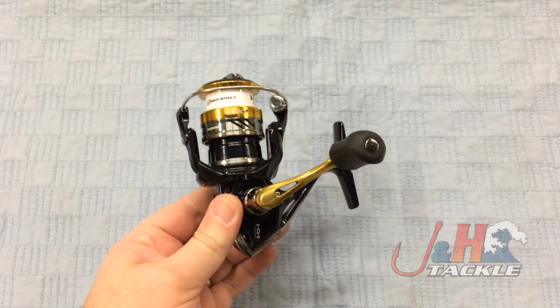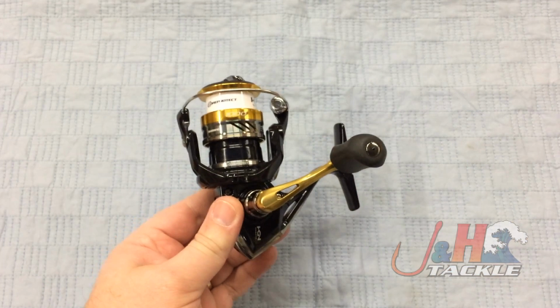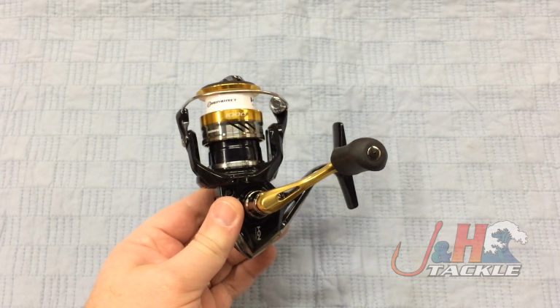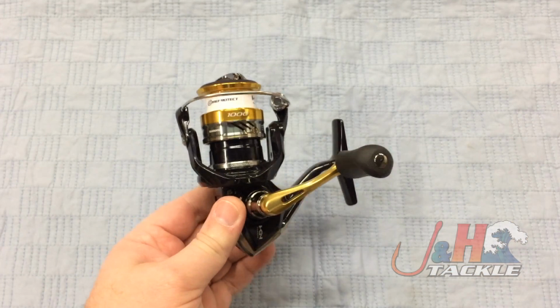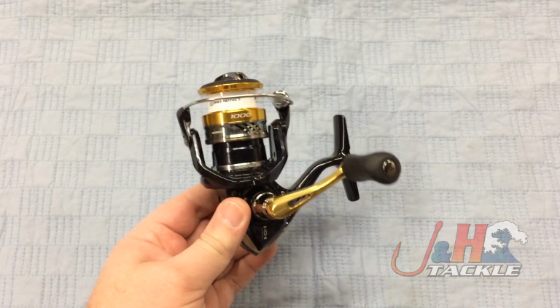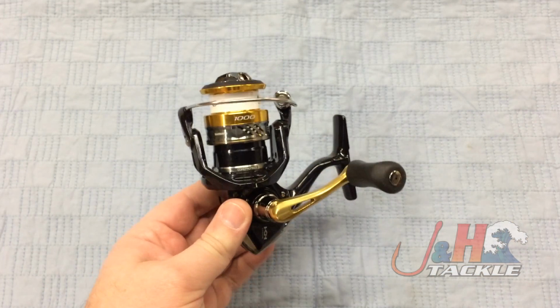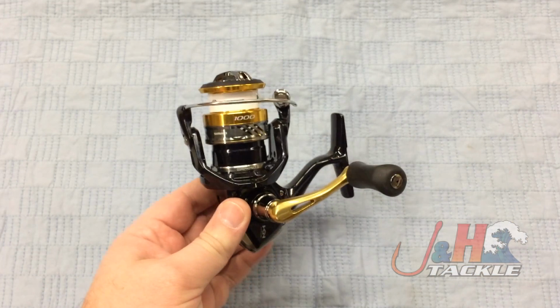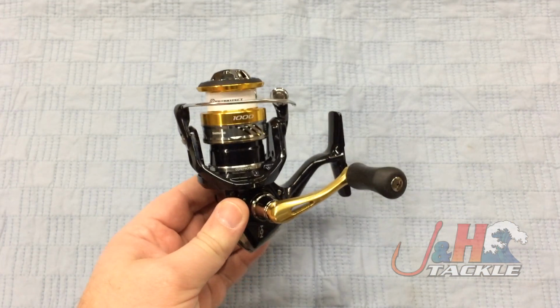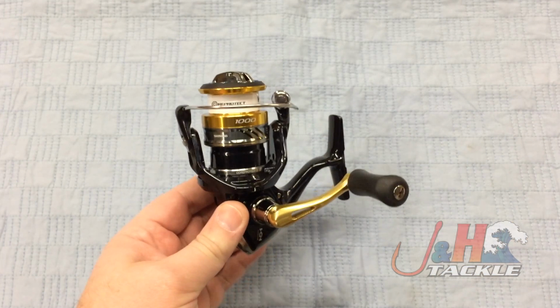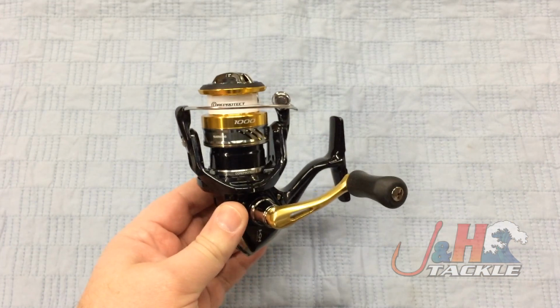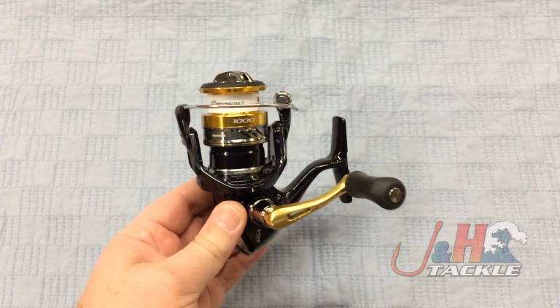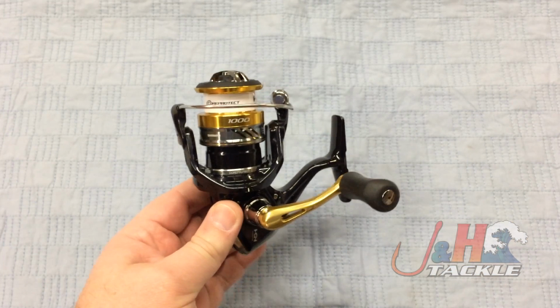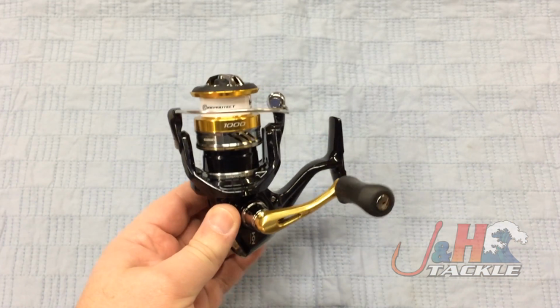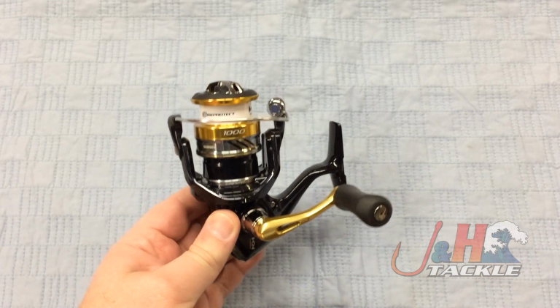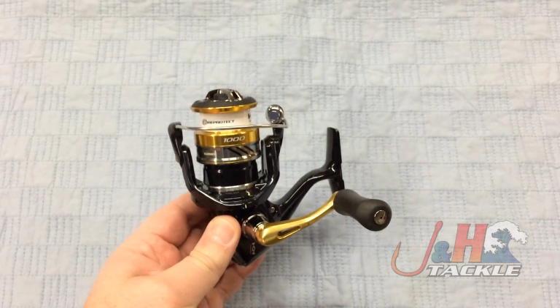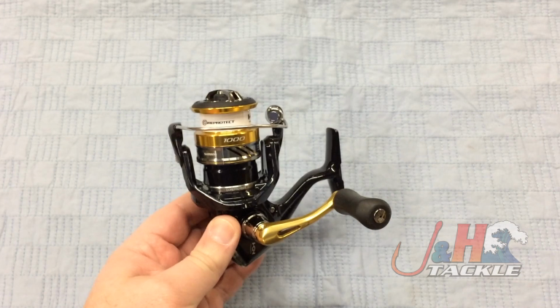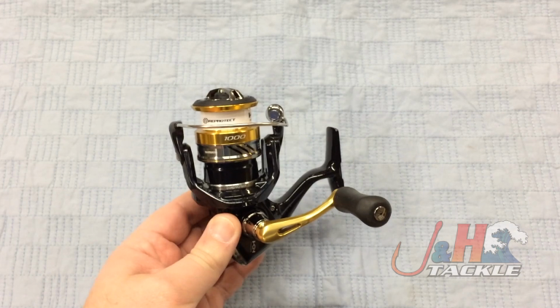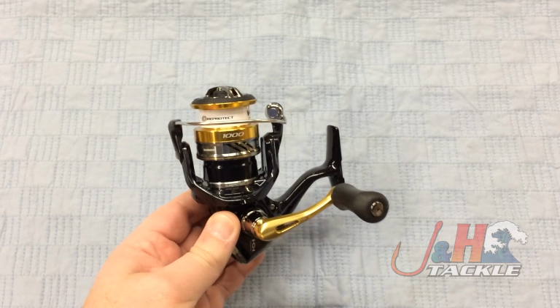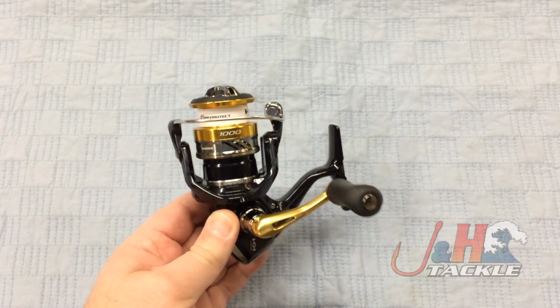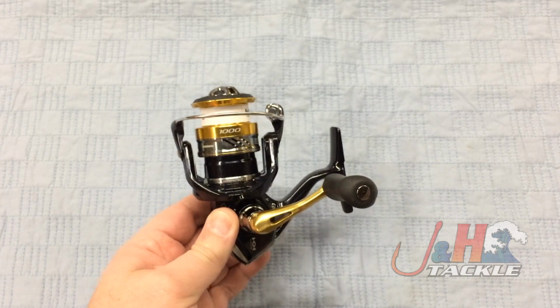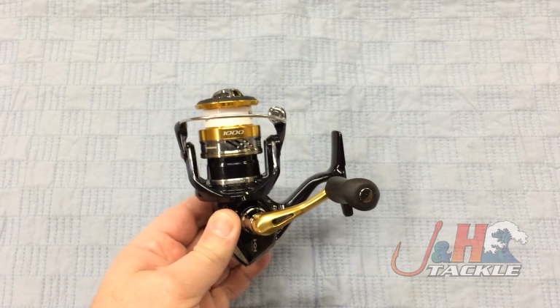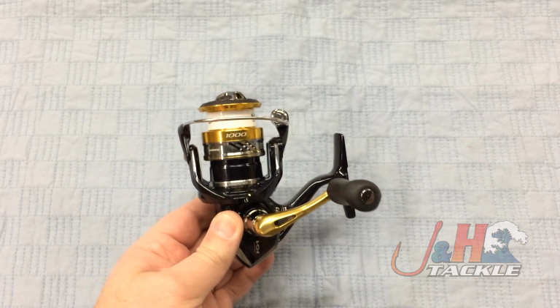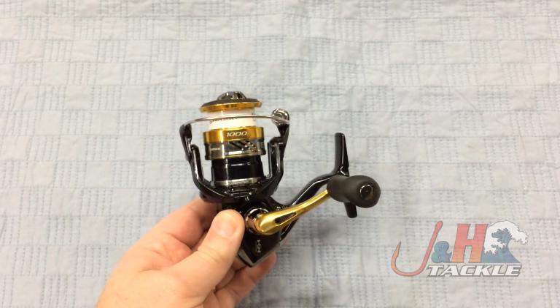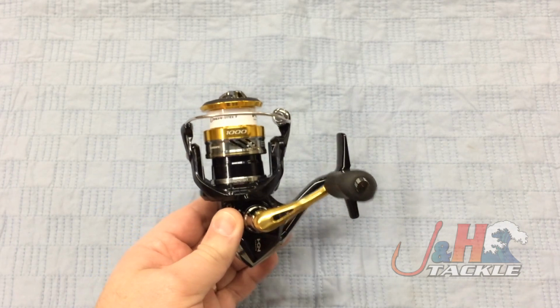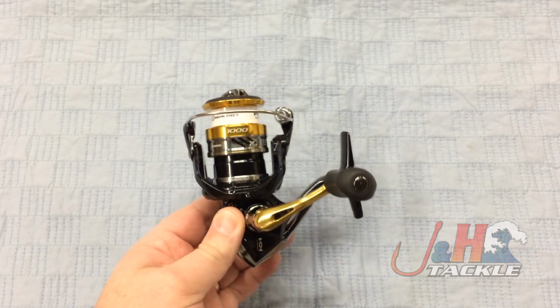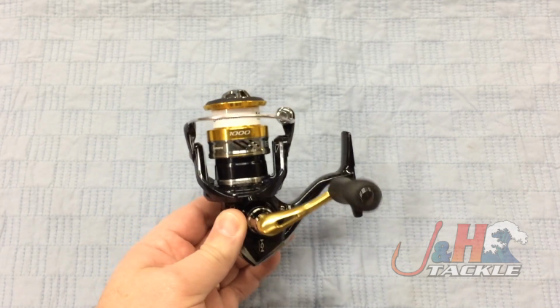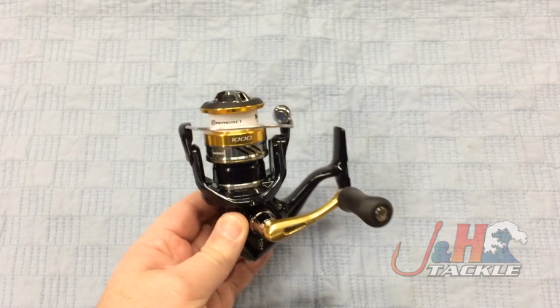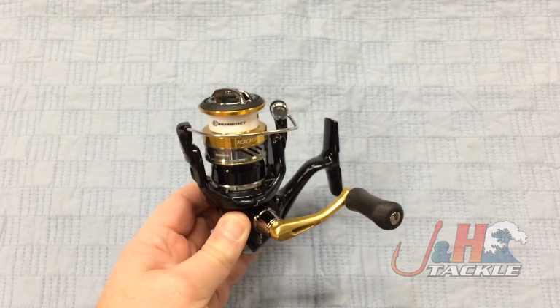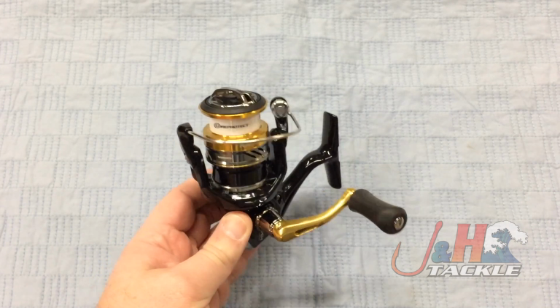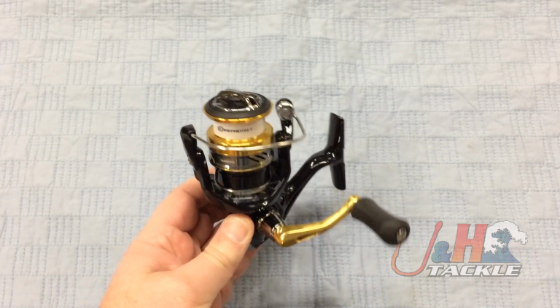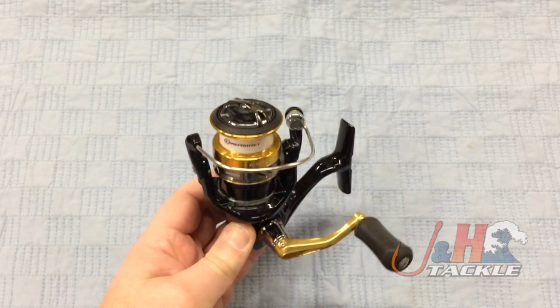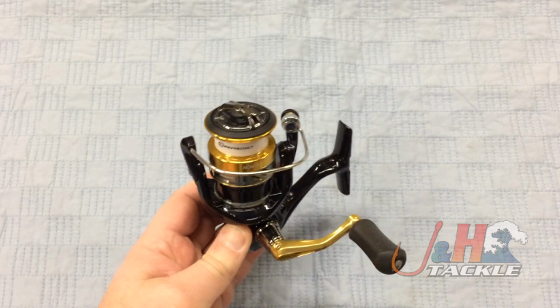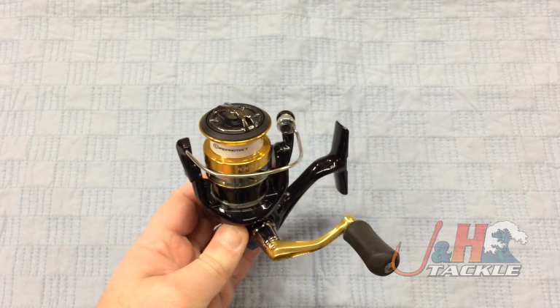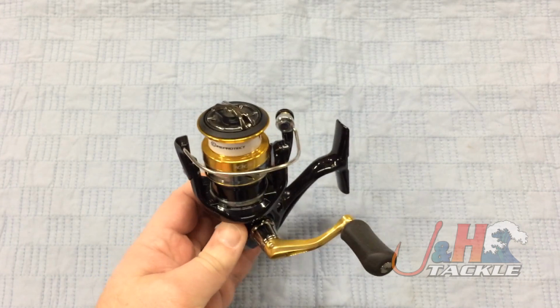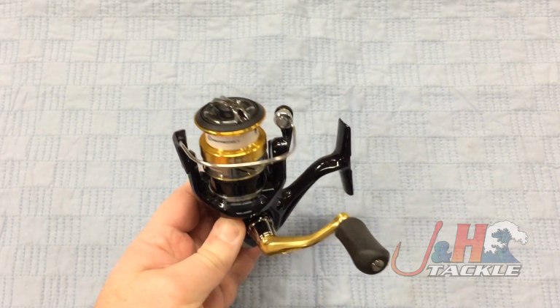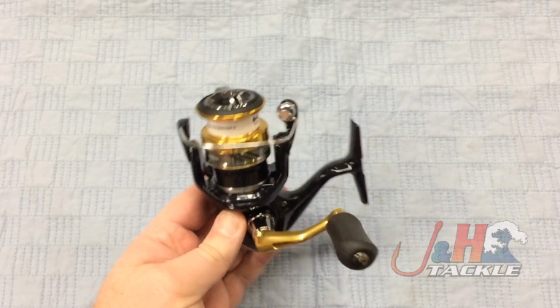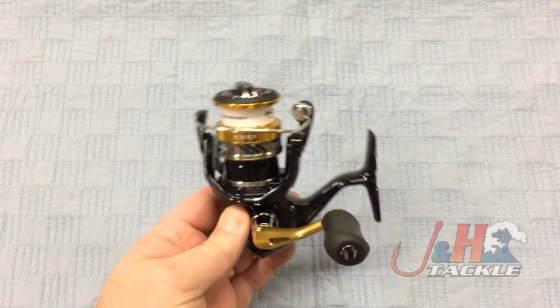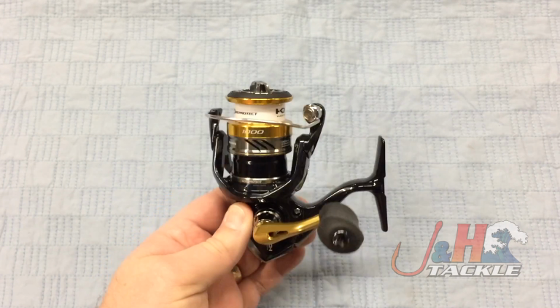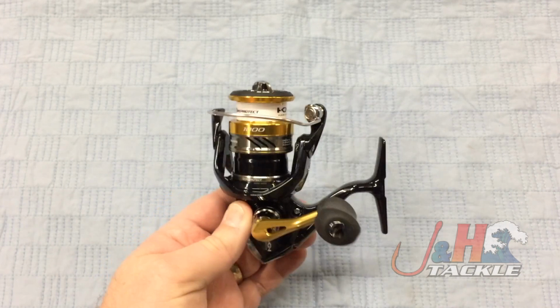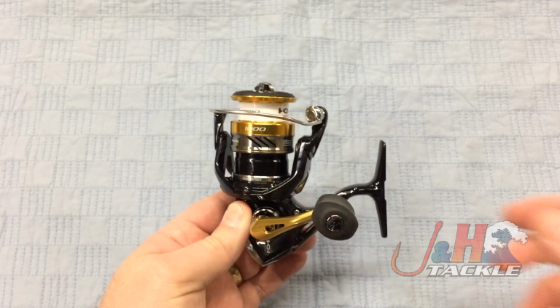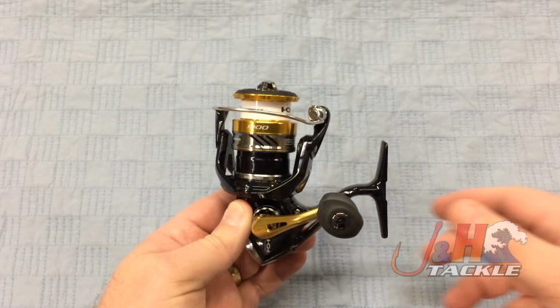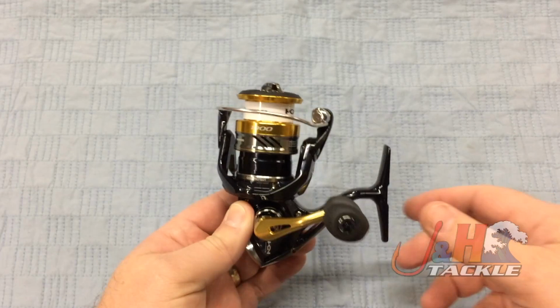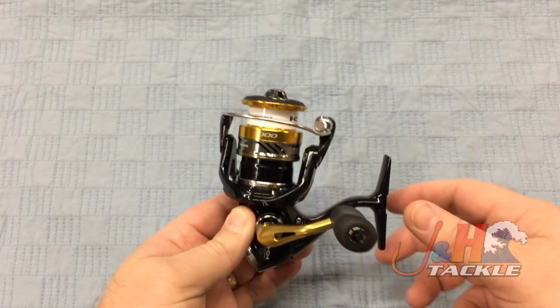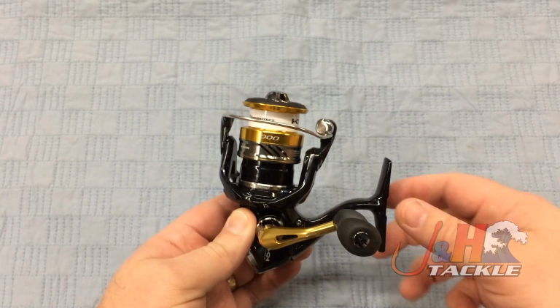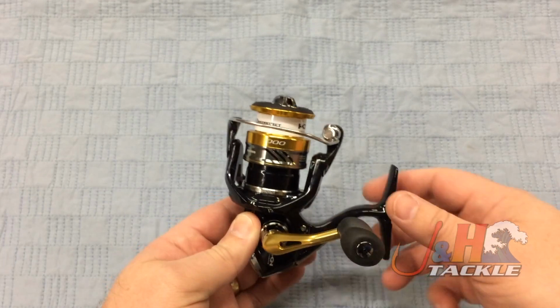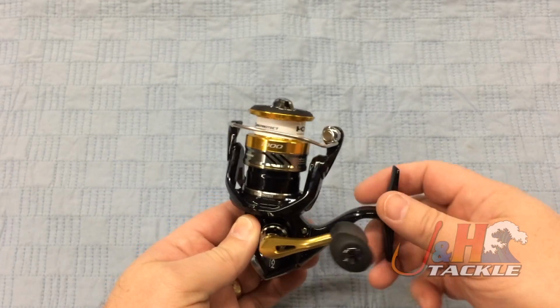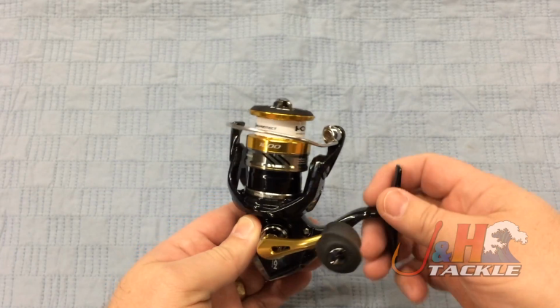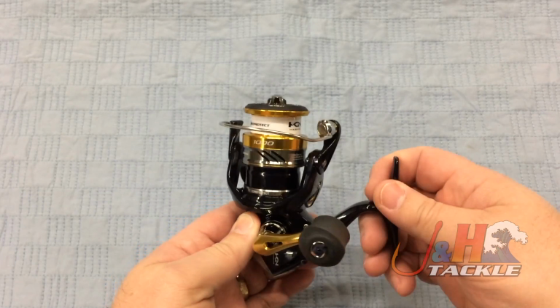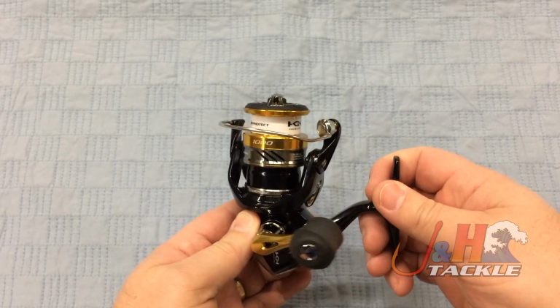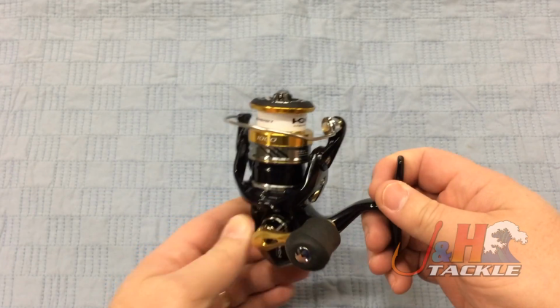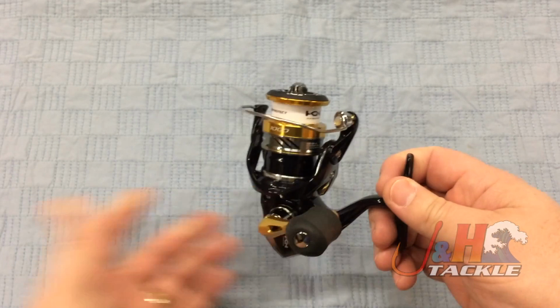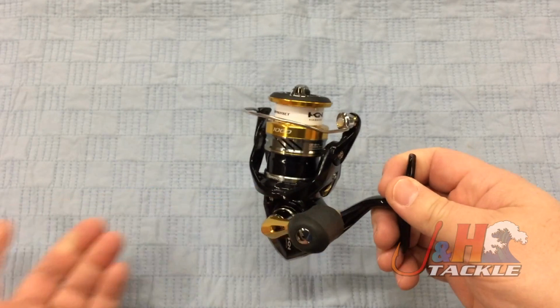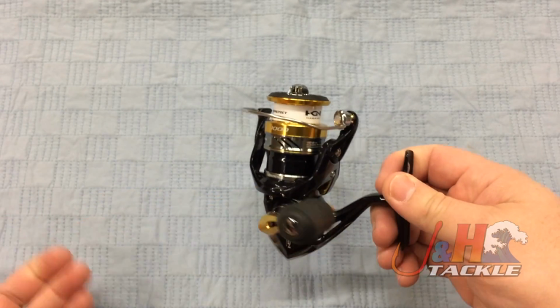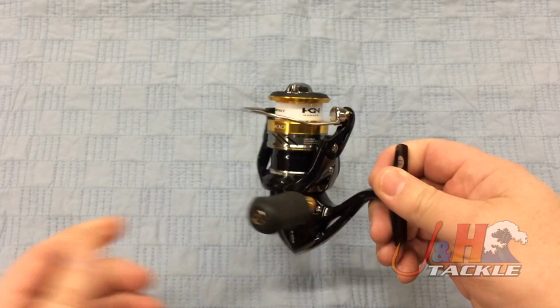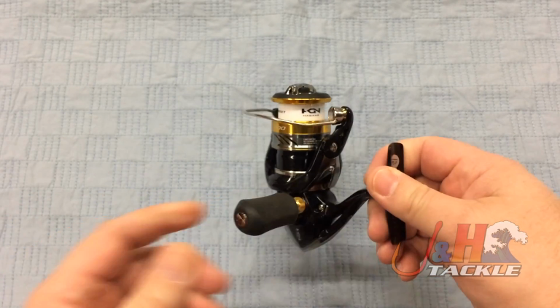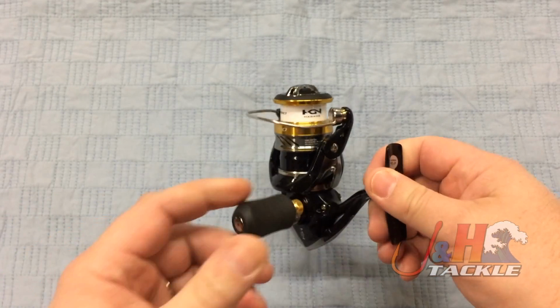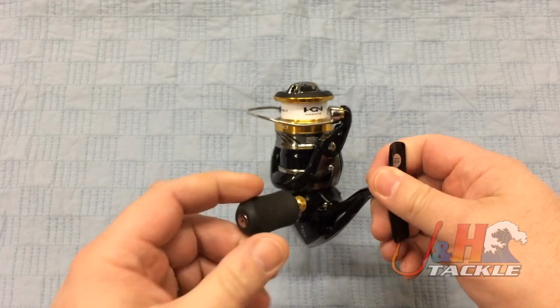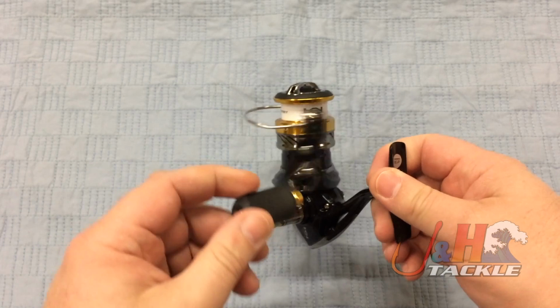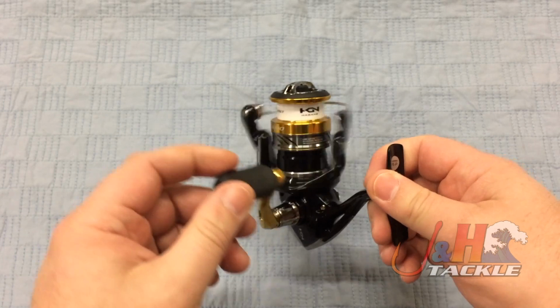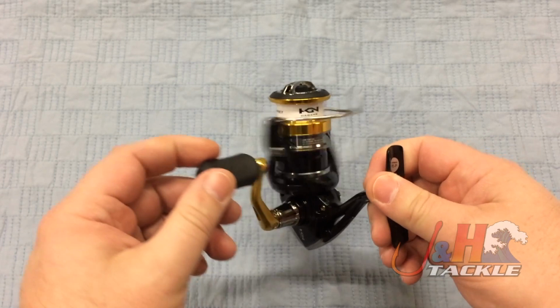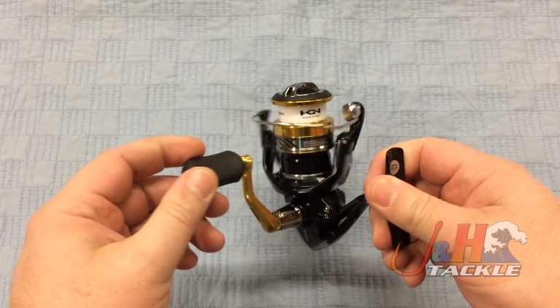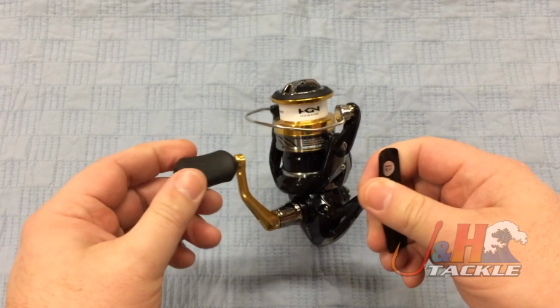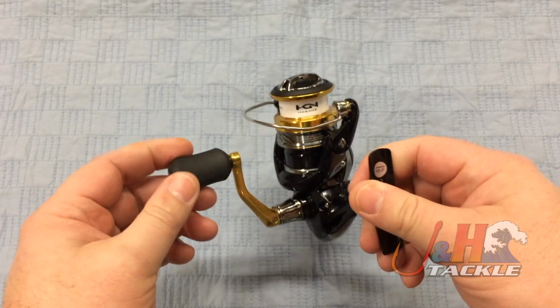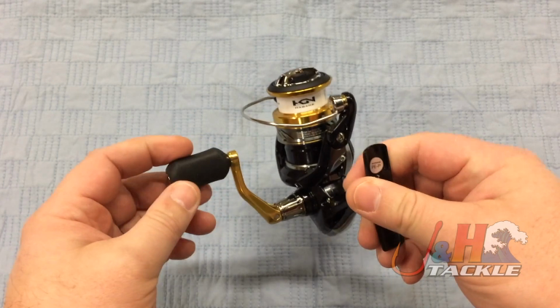This reel is $100. It's 7 pounds of drag, it's got a carbon drag system on there. It's a composite body, so it's nice and lightweight. It weighs just 7.6 ounces.